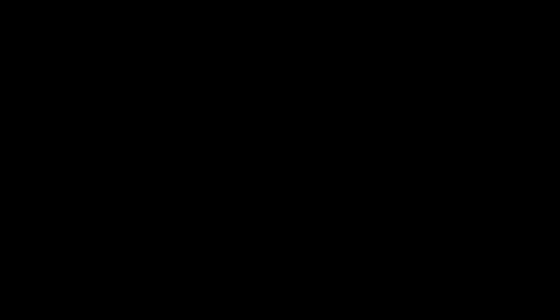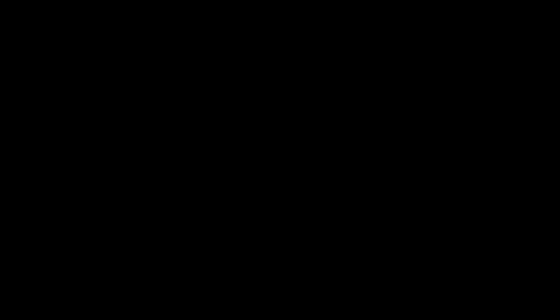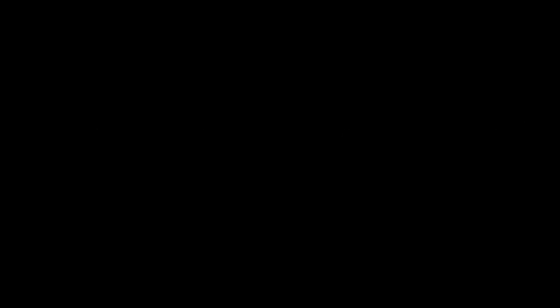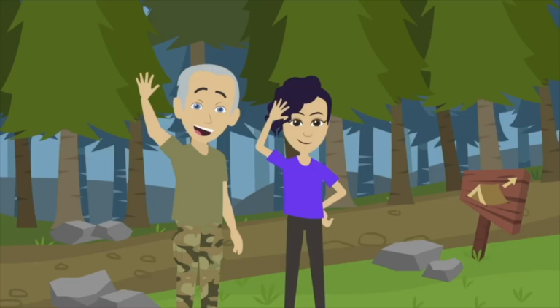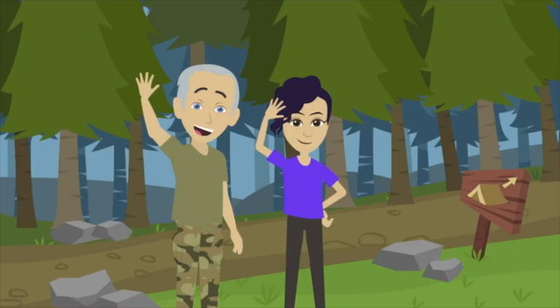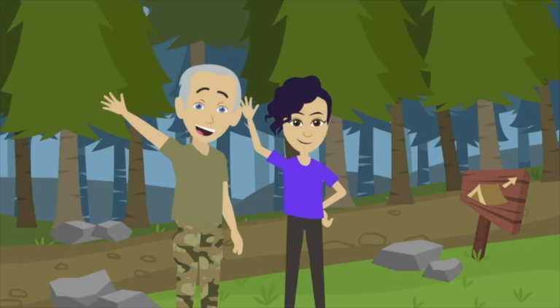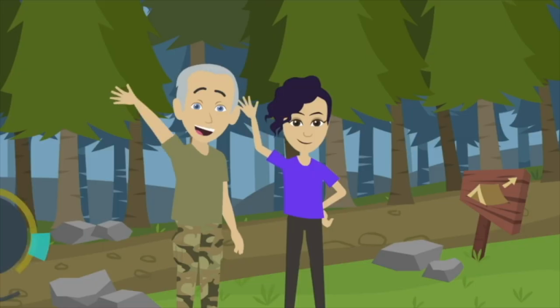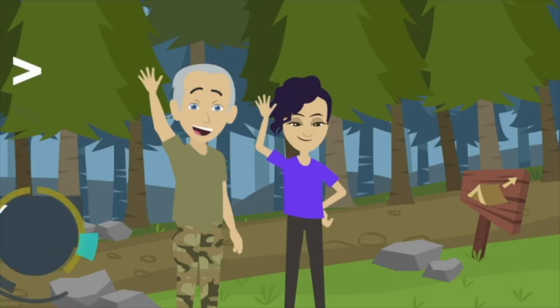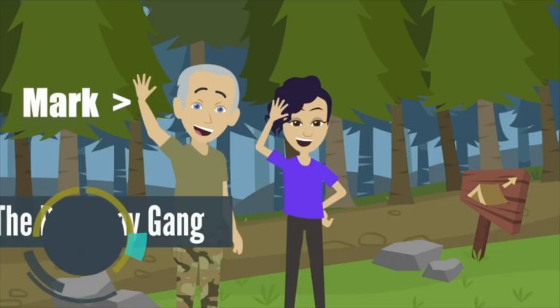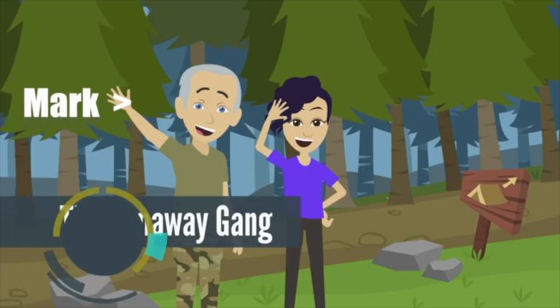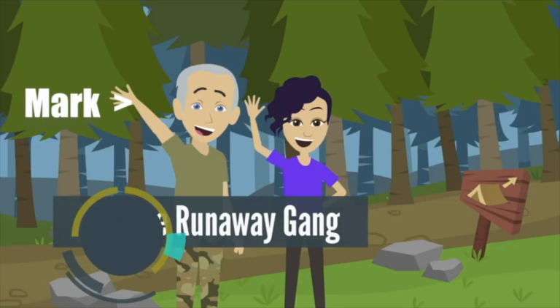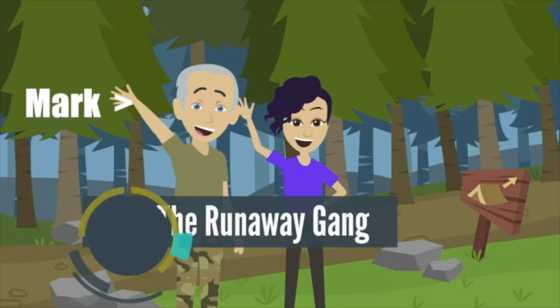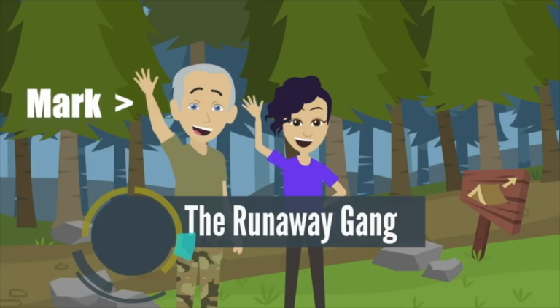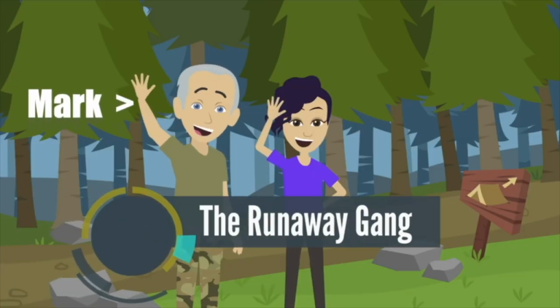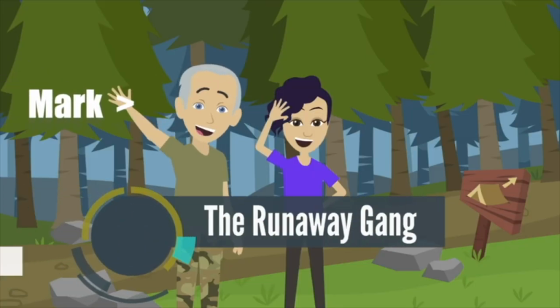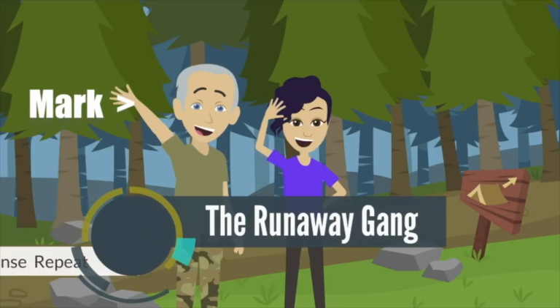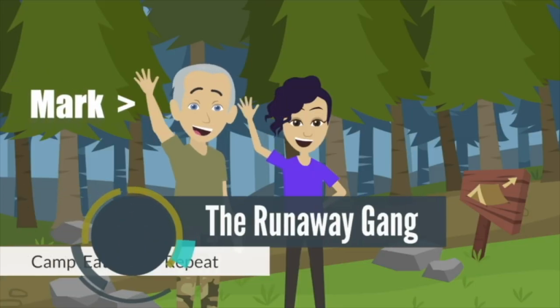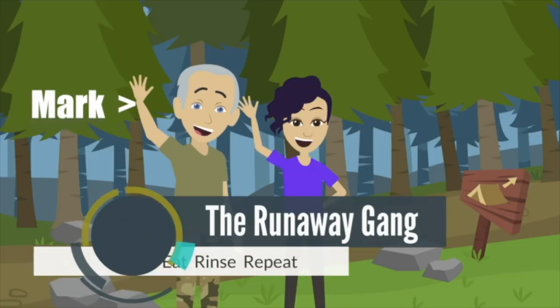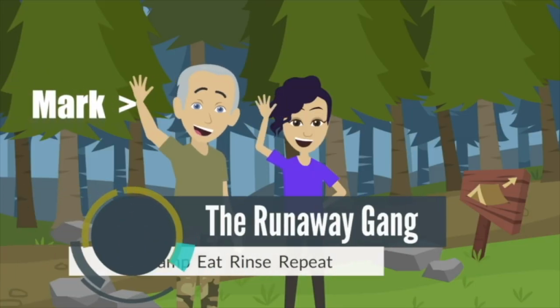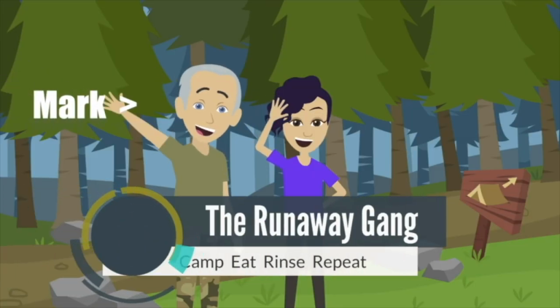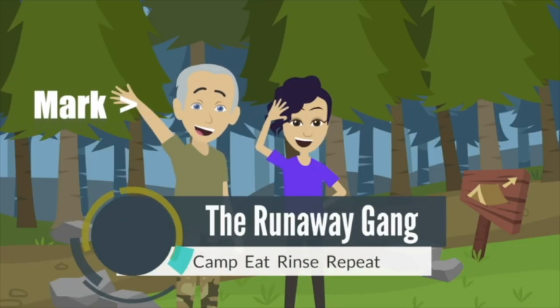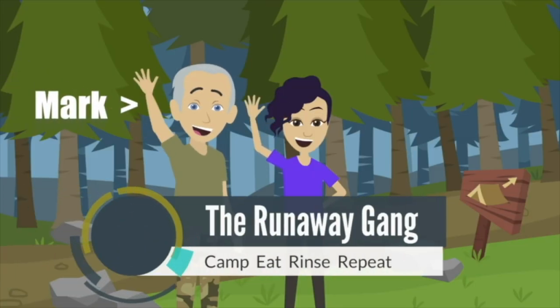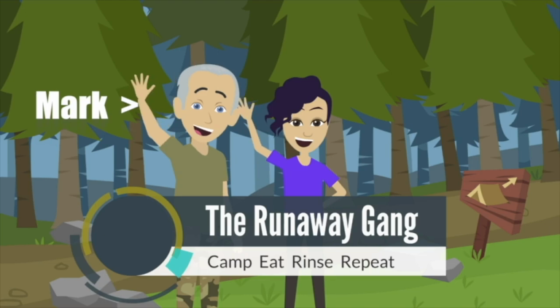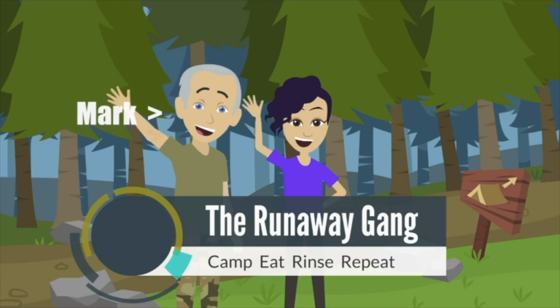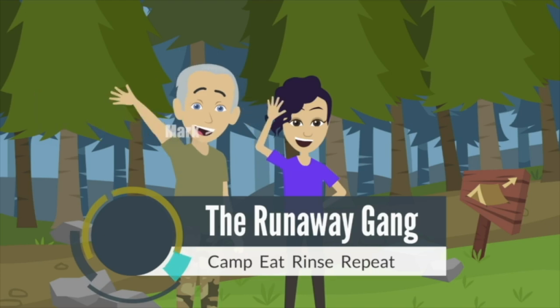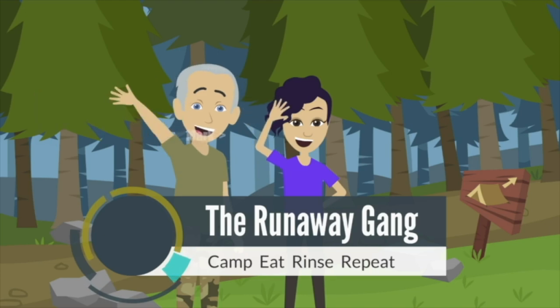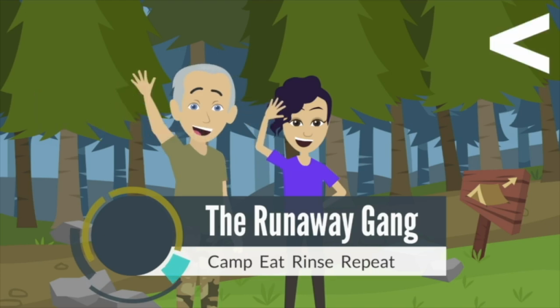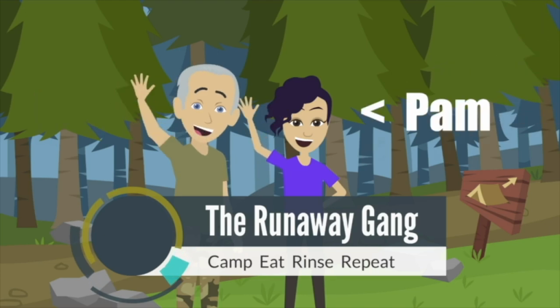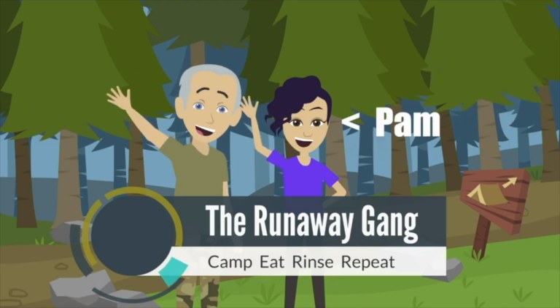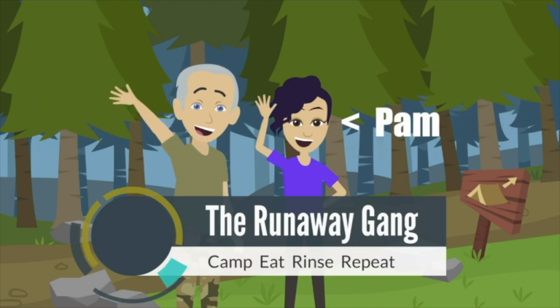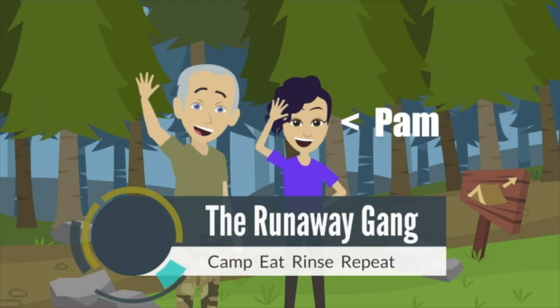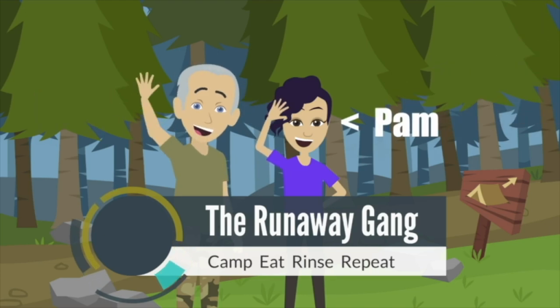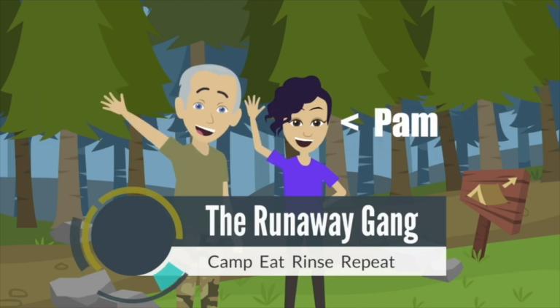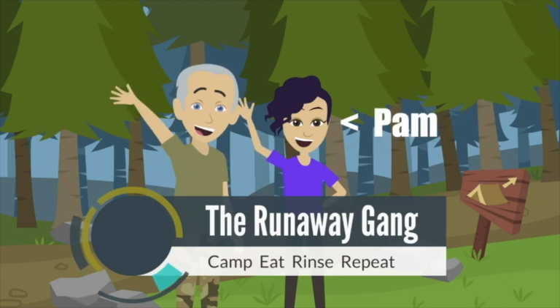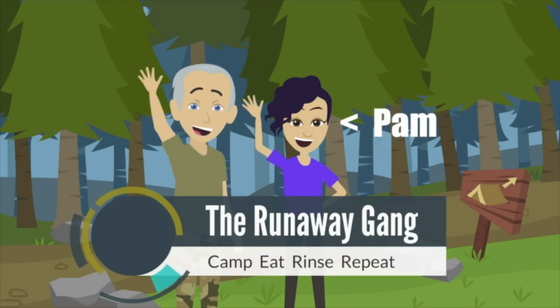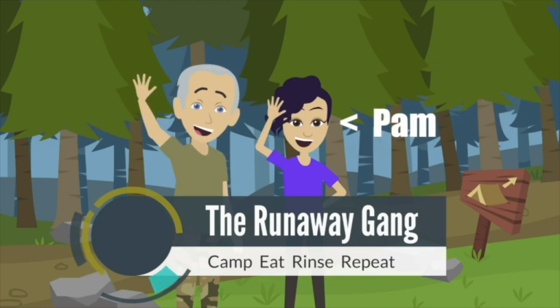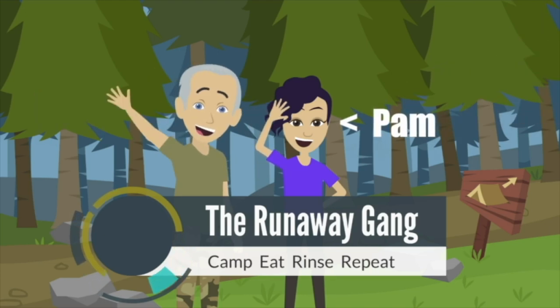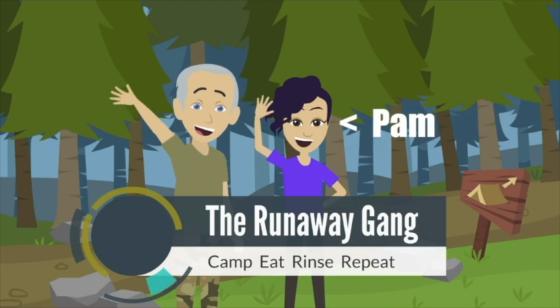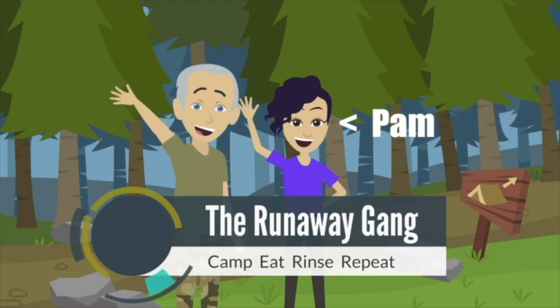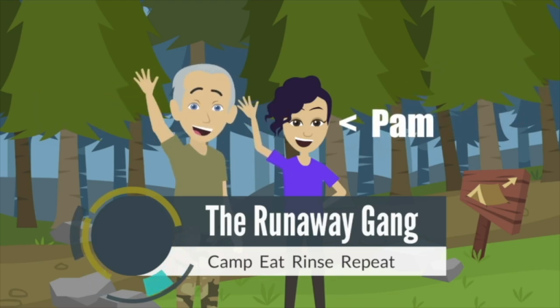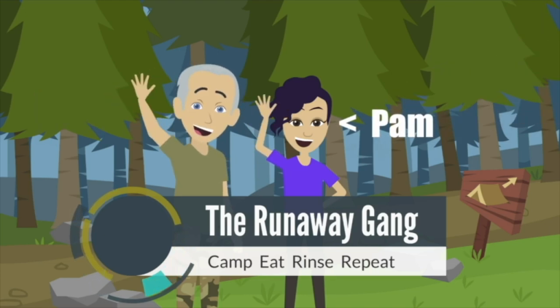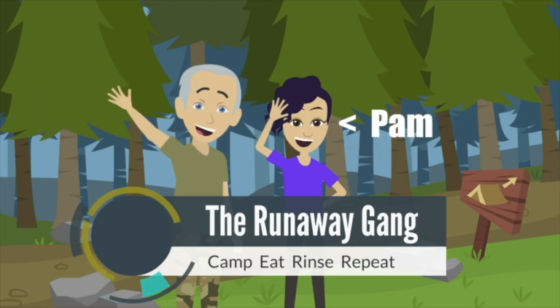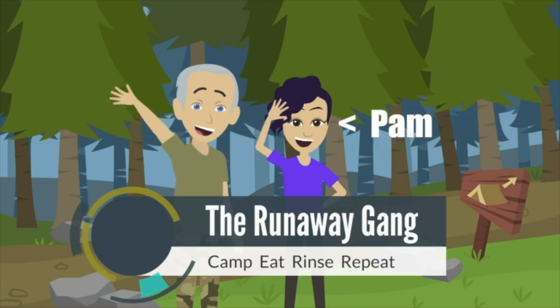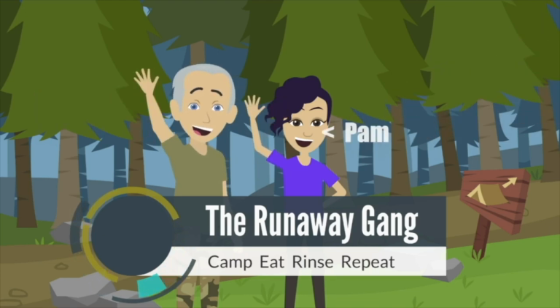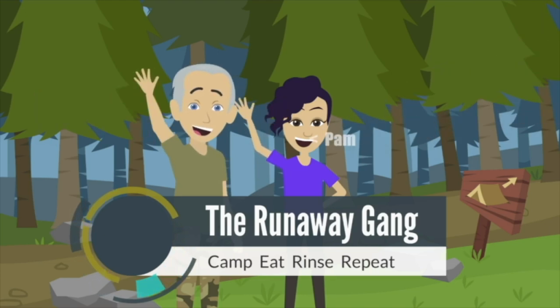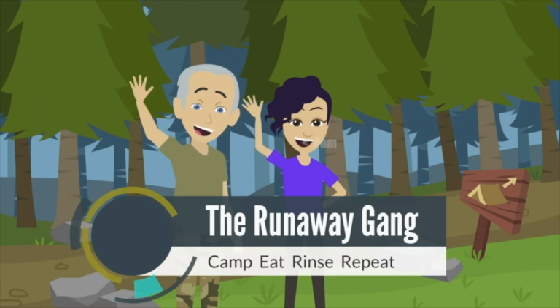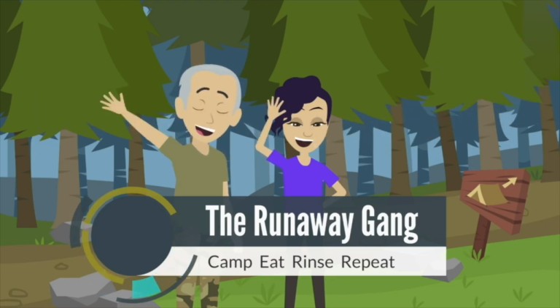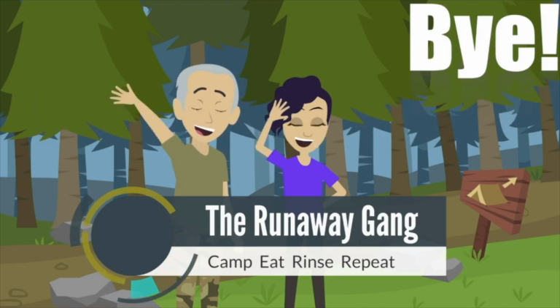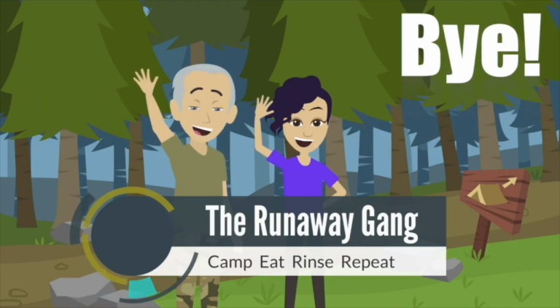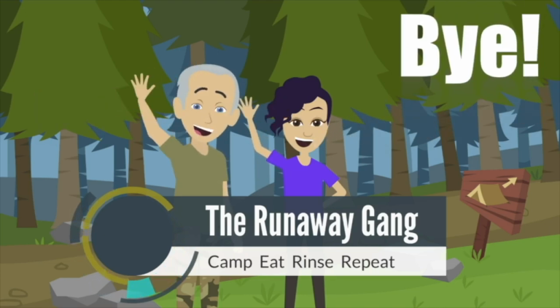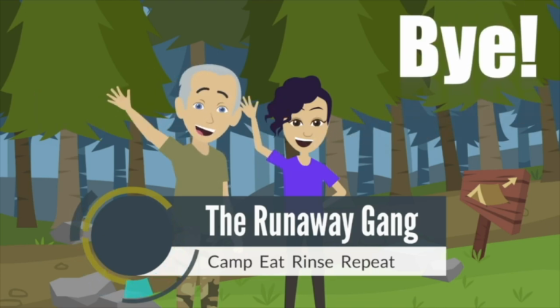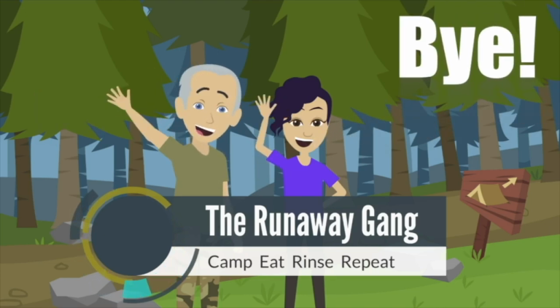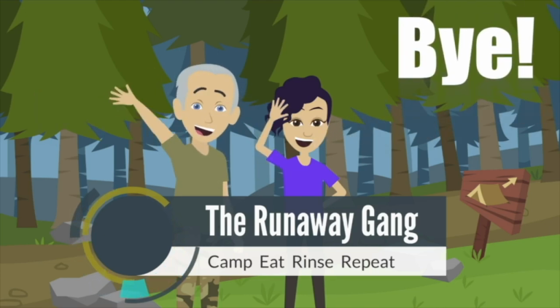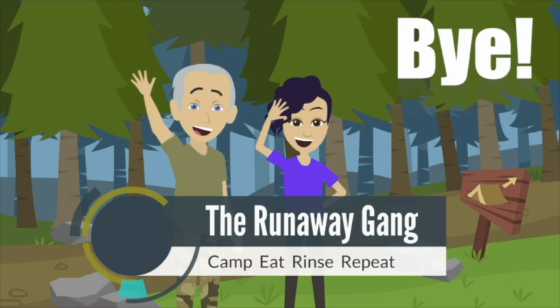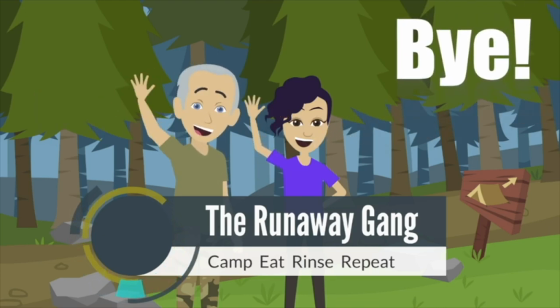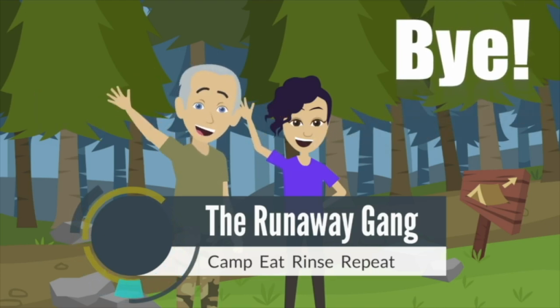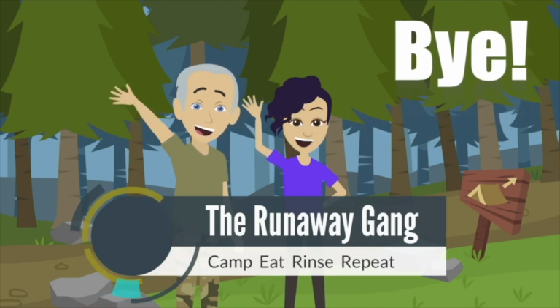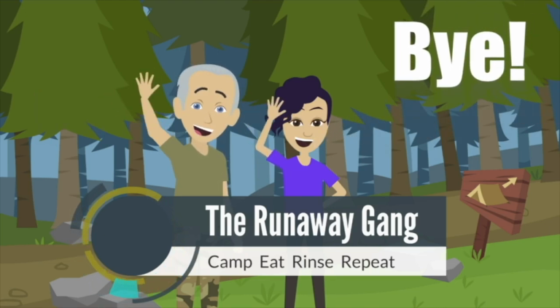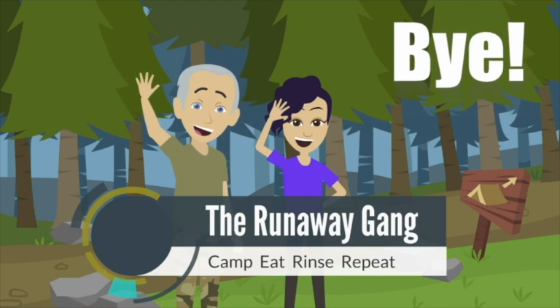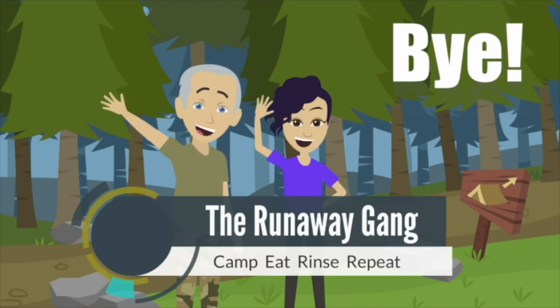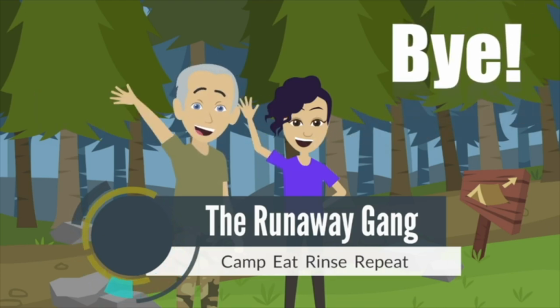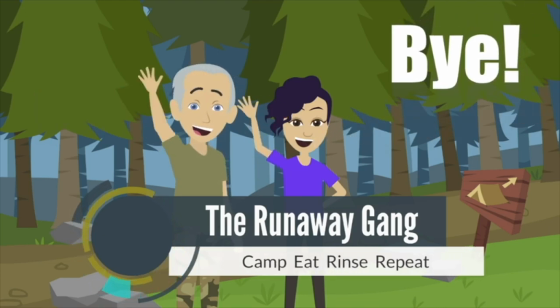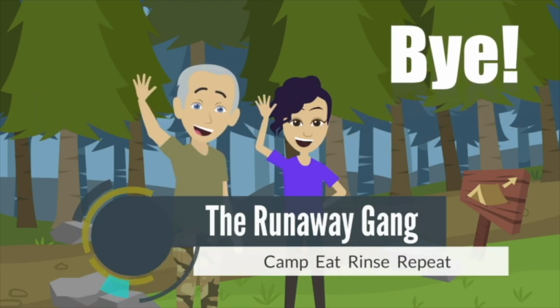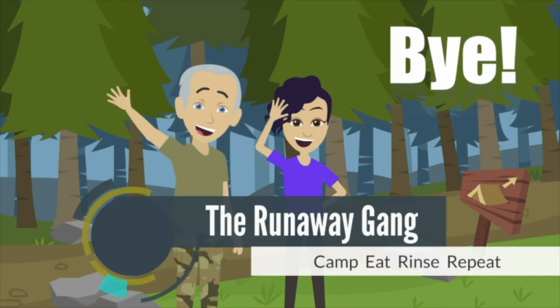Hey there, I'm Mark and that's Pam. We're the Runaway Gang. Be sure and join us on our next adventure.